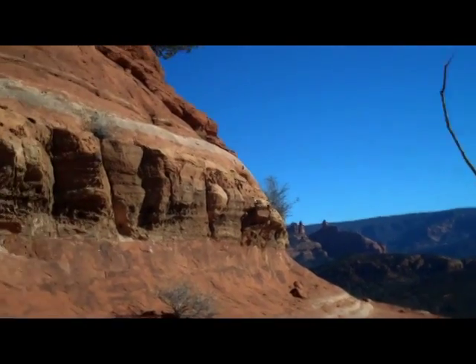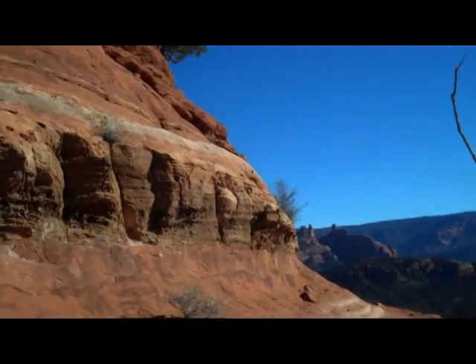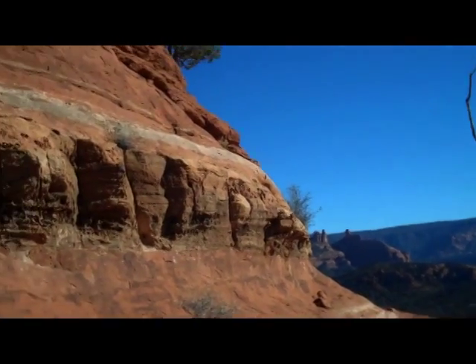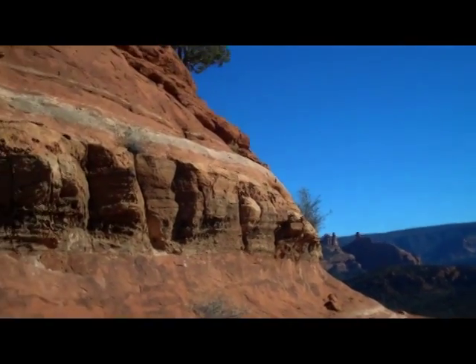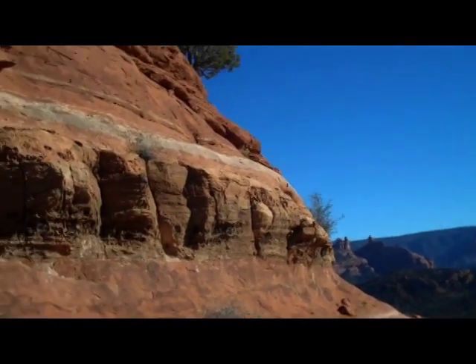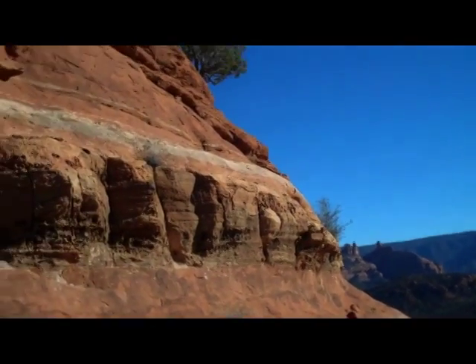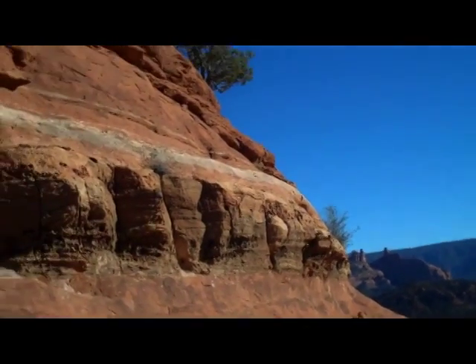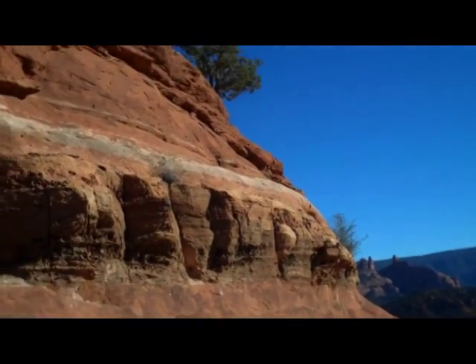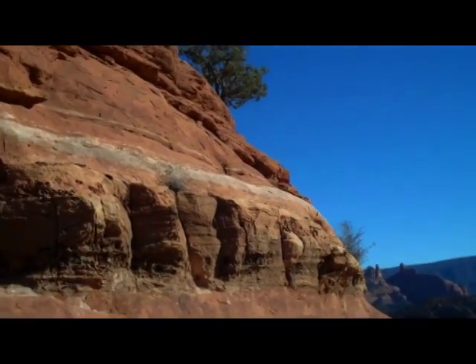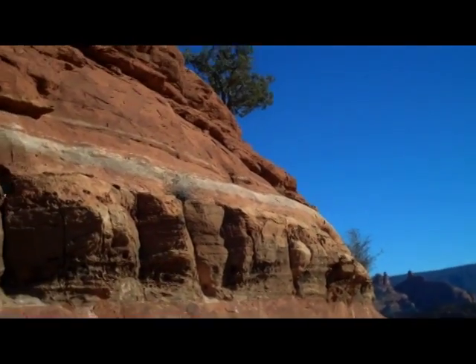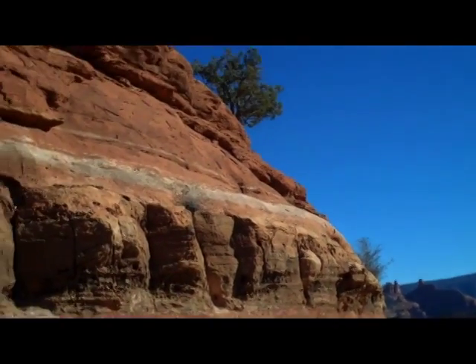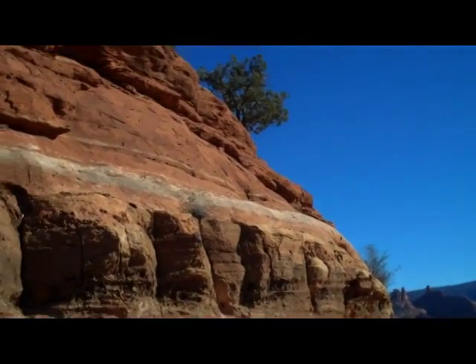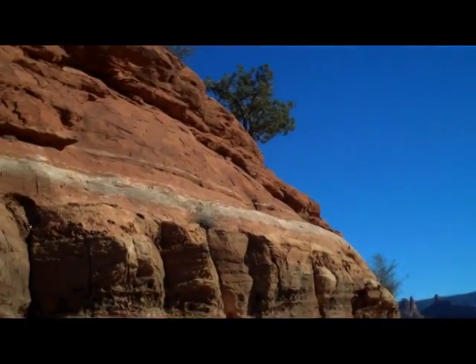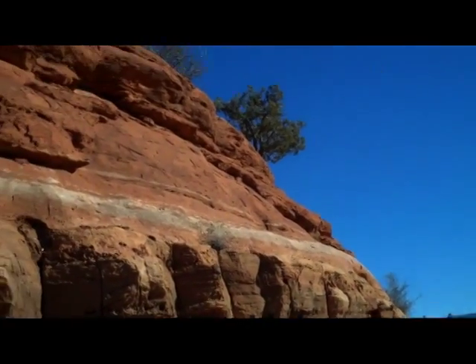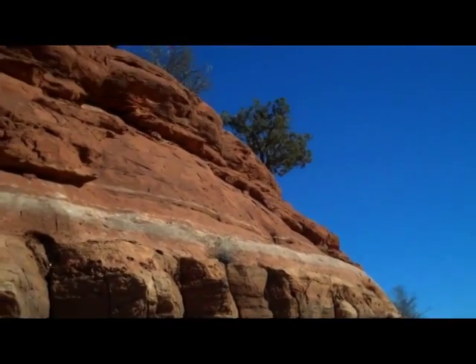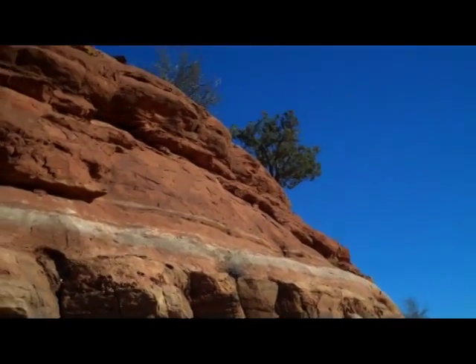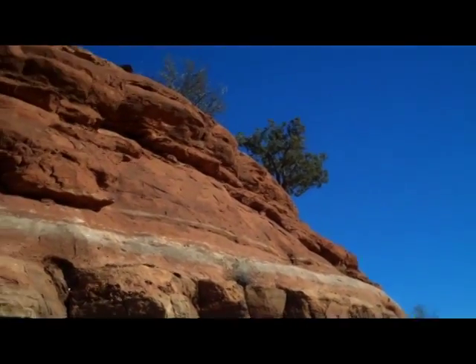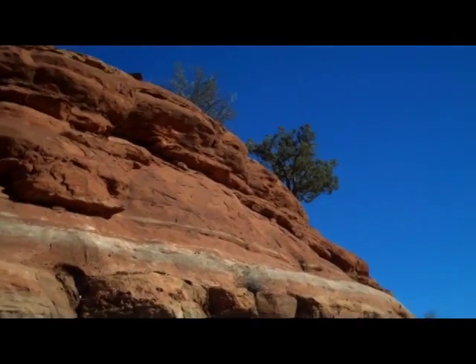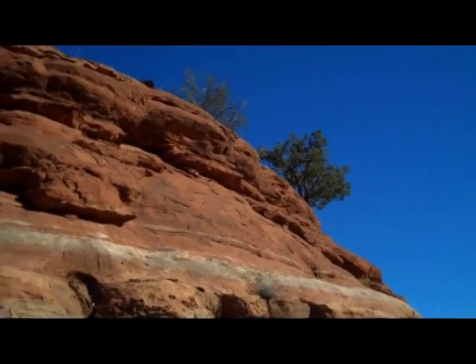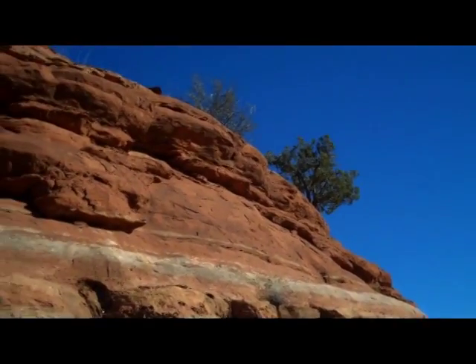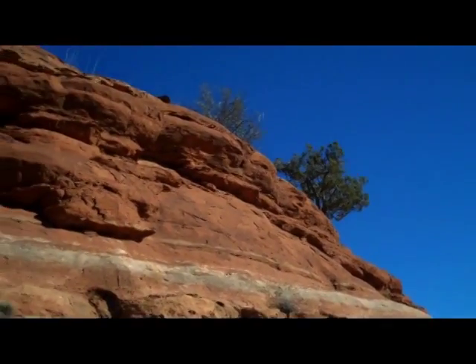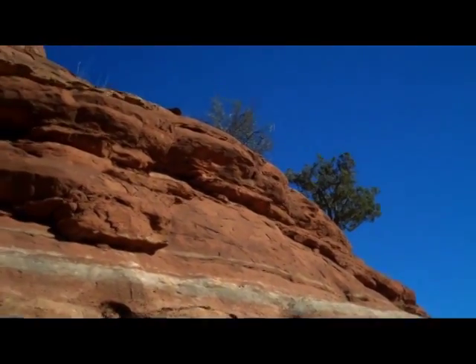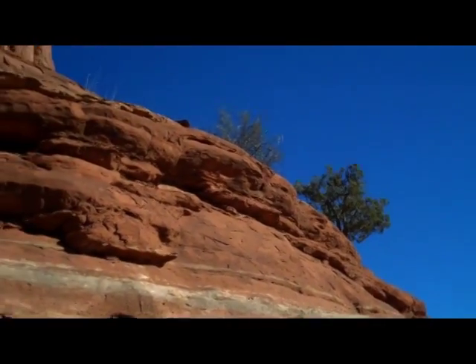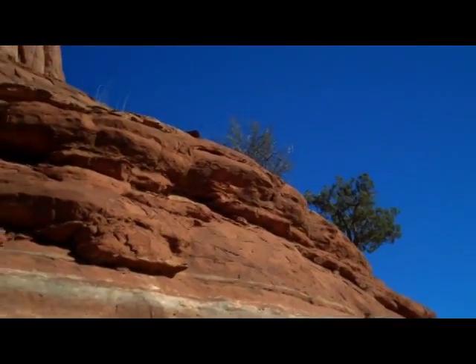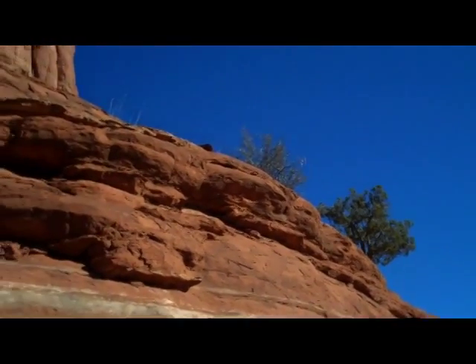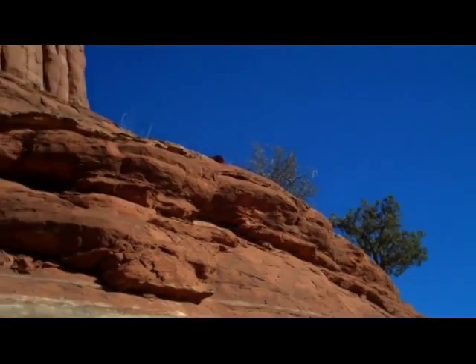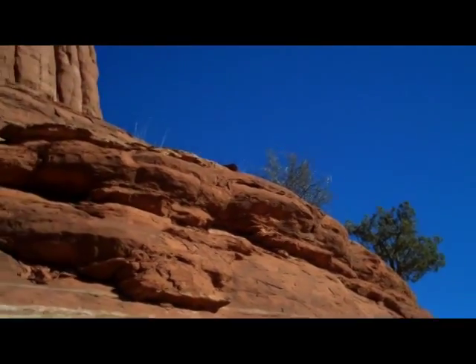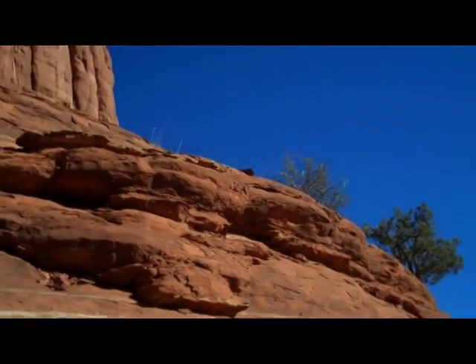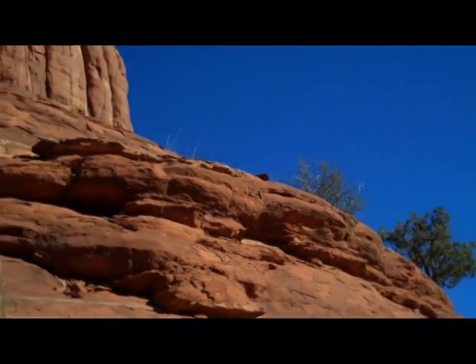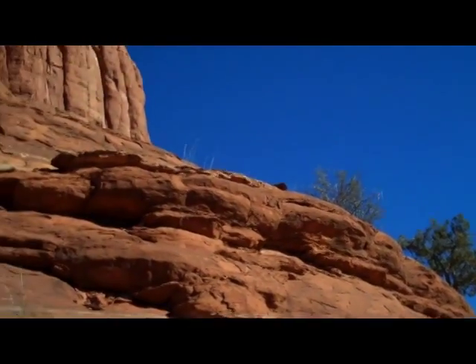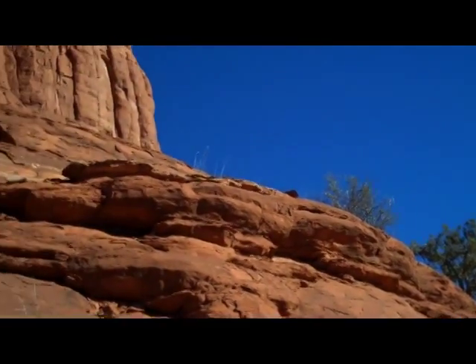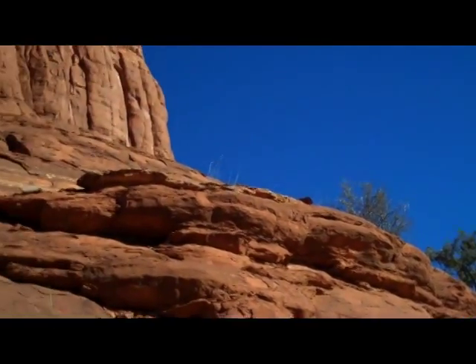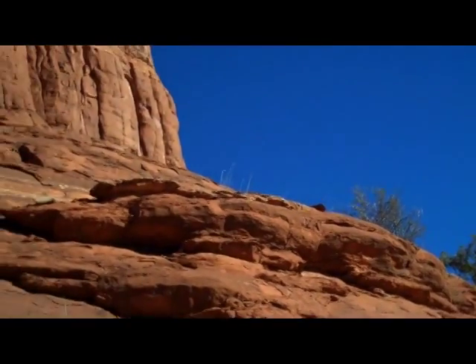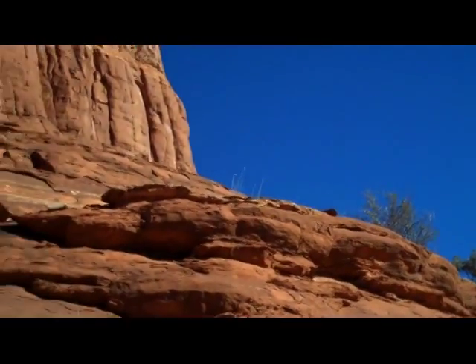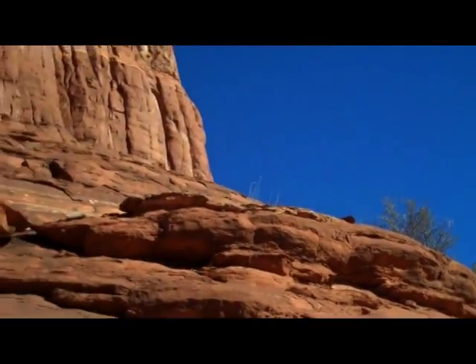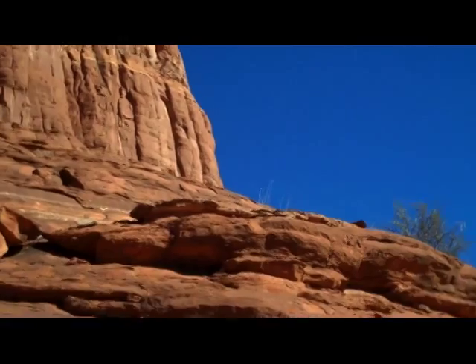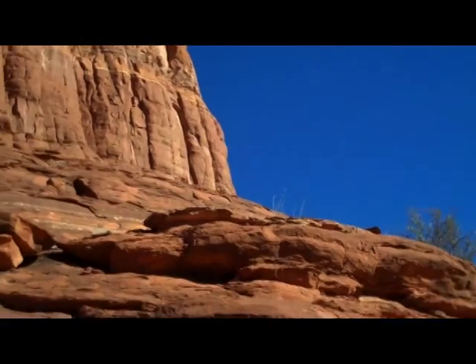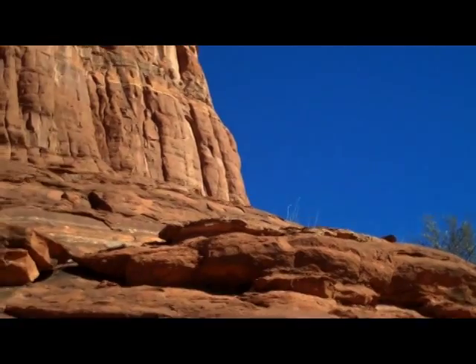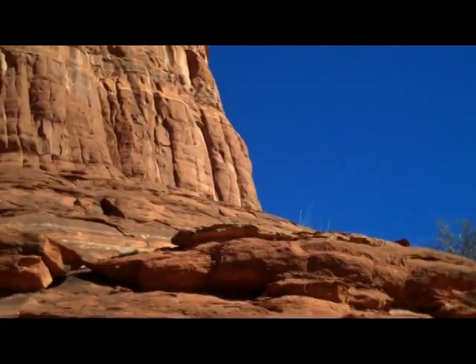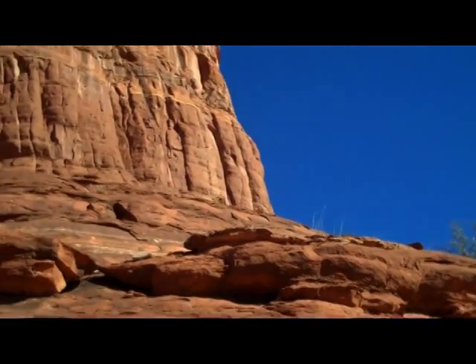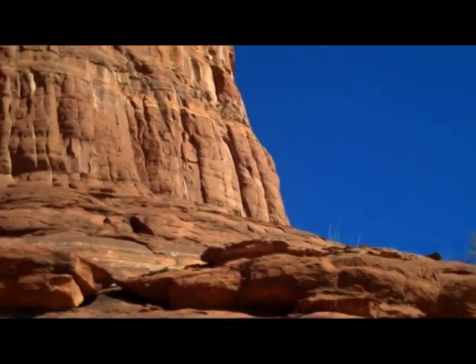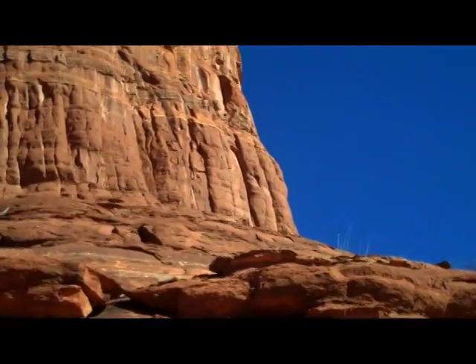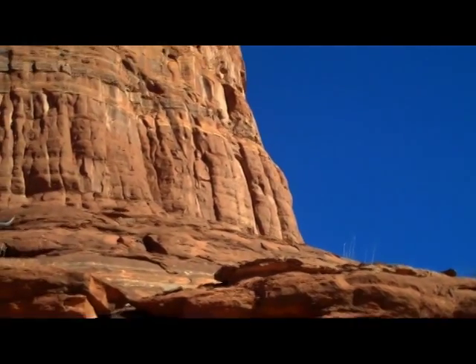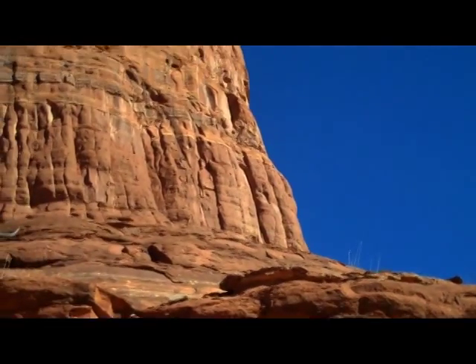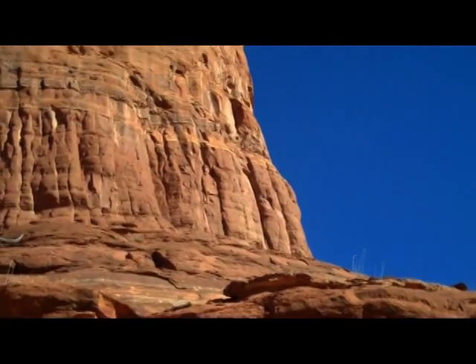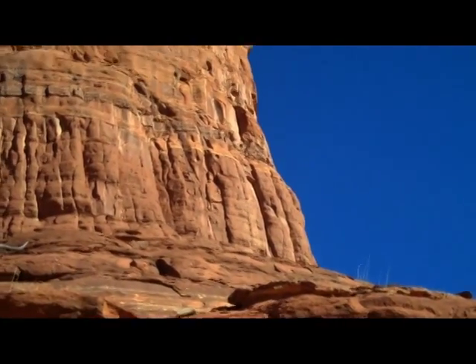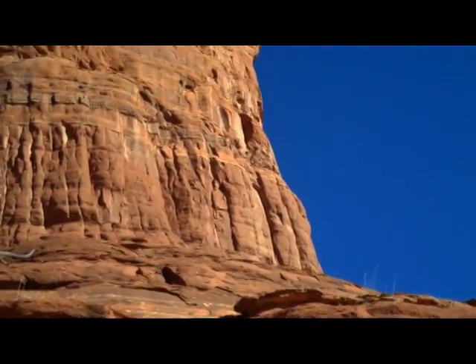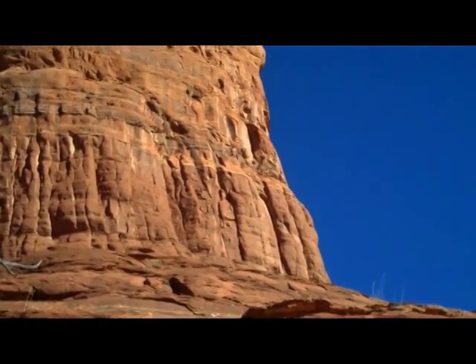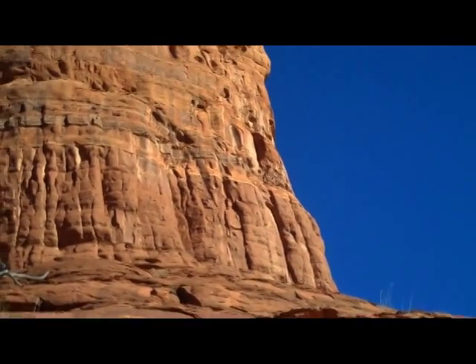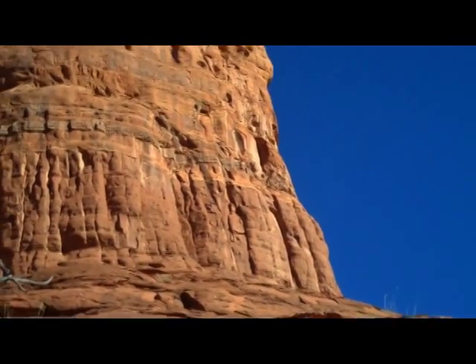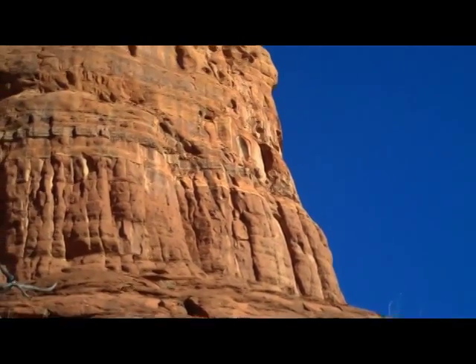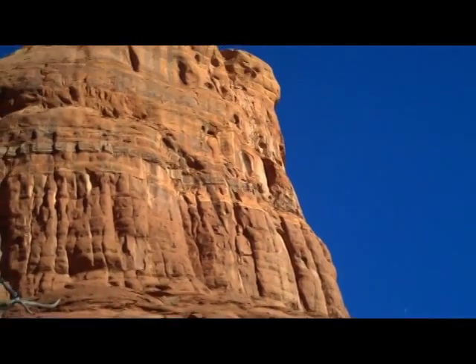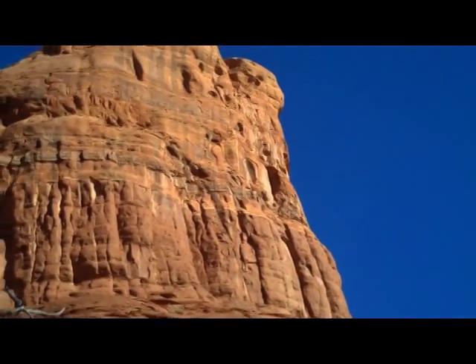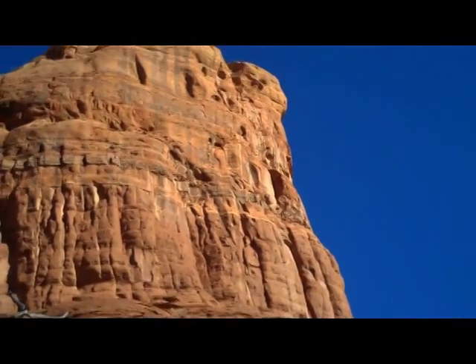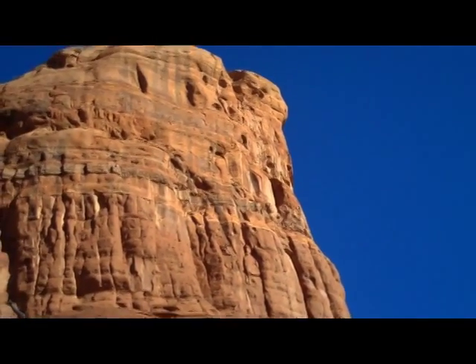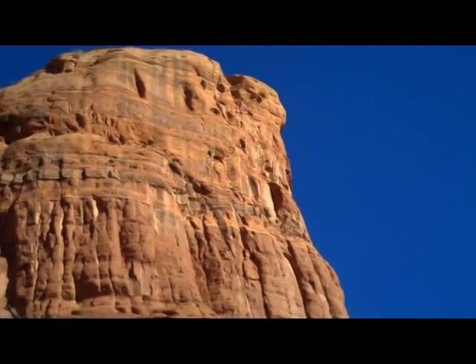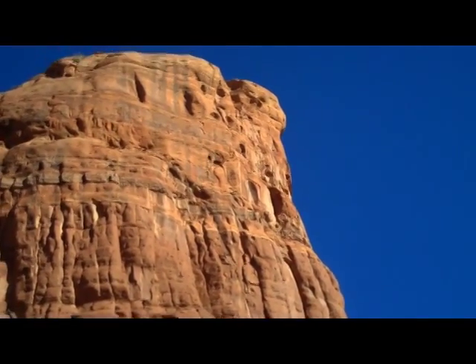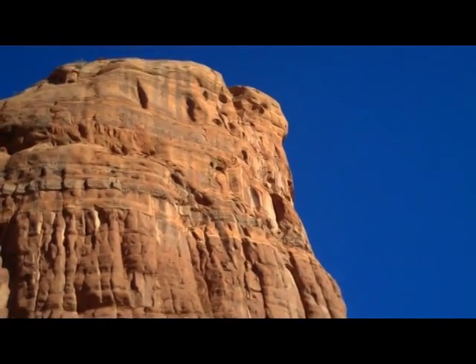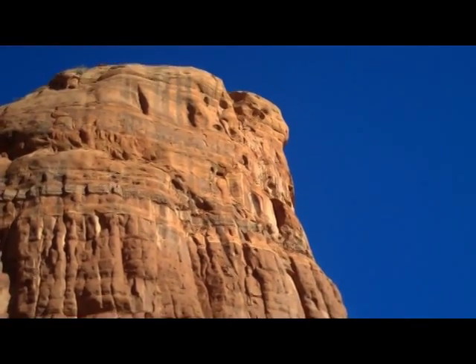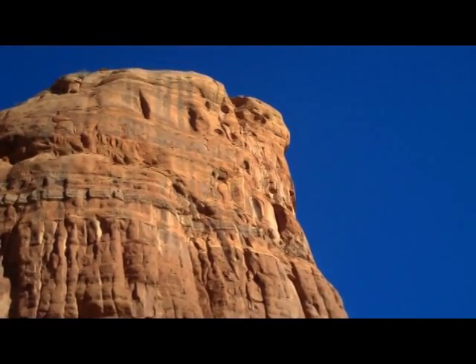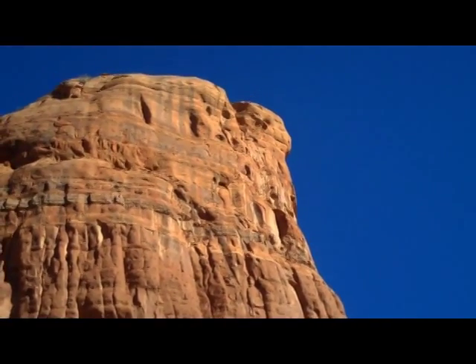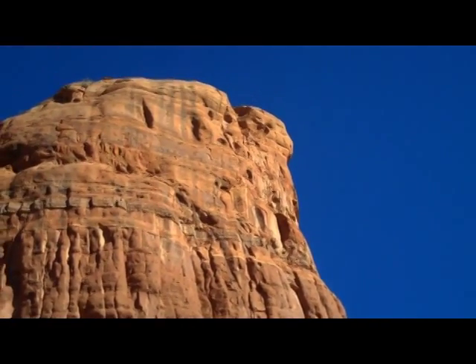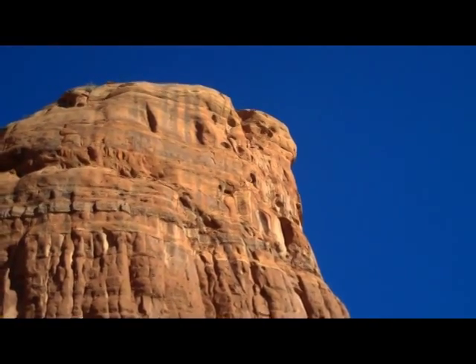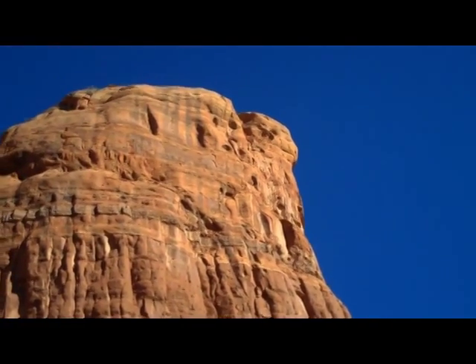It's a nice sunny place — hot in the summer — but for a cool day like we have in Sedona today, it's perfect.